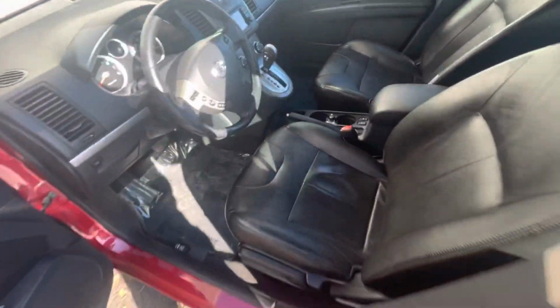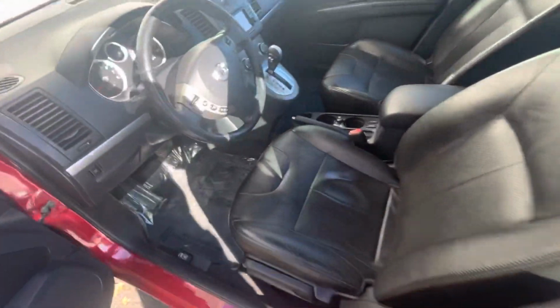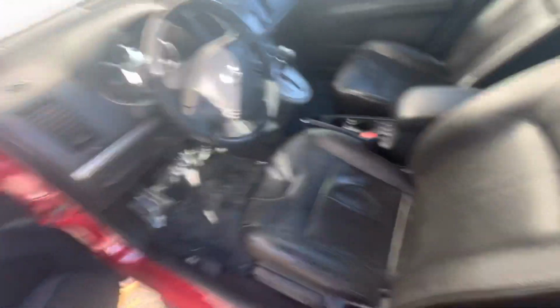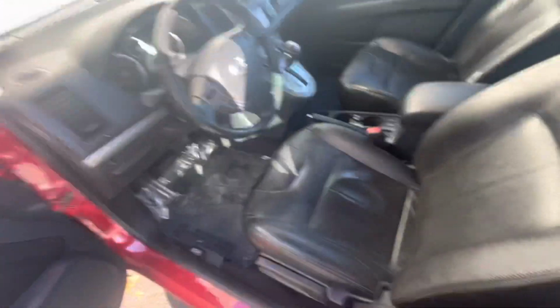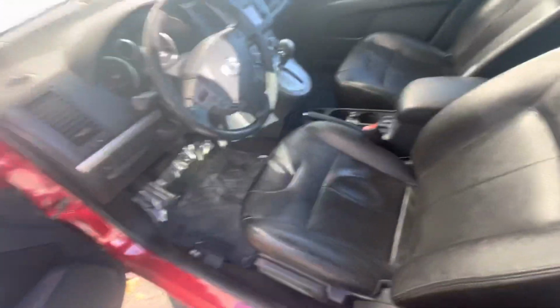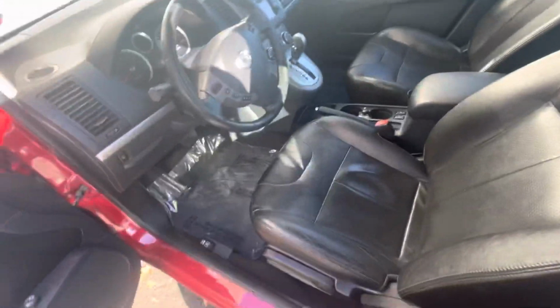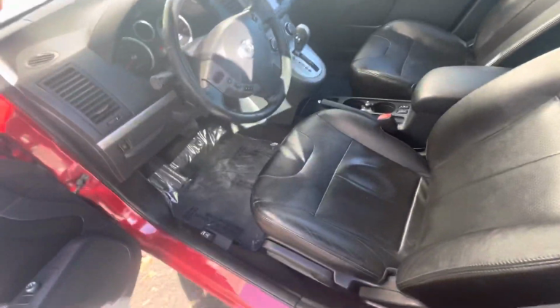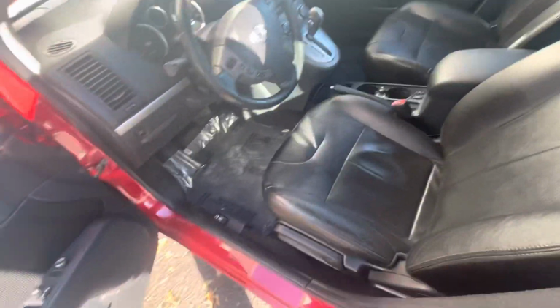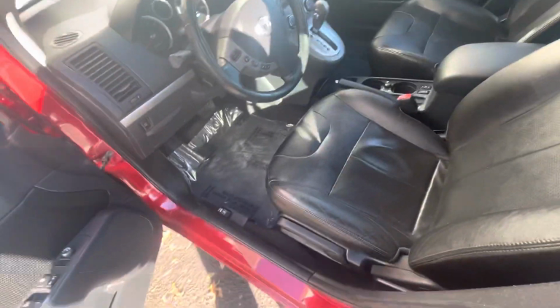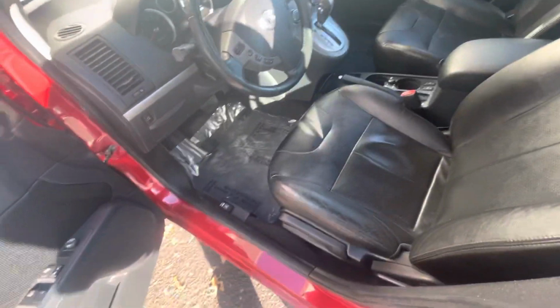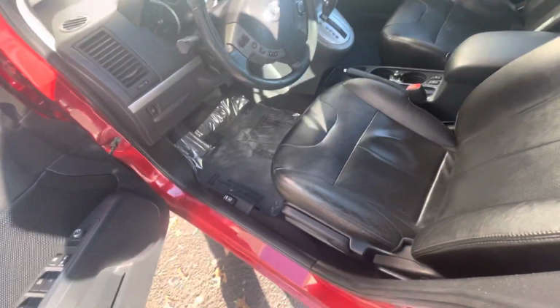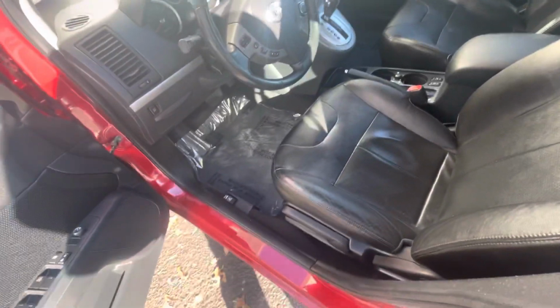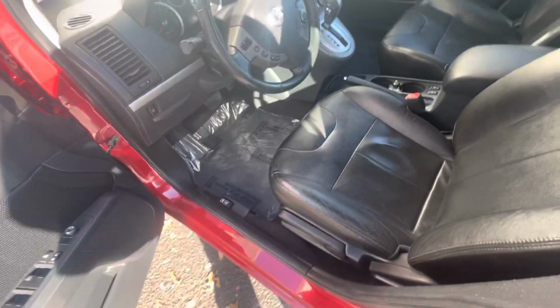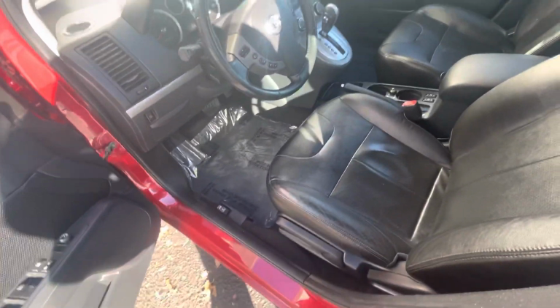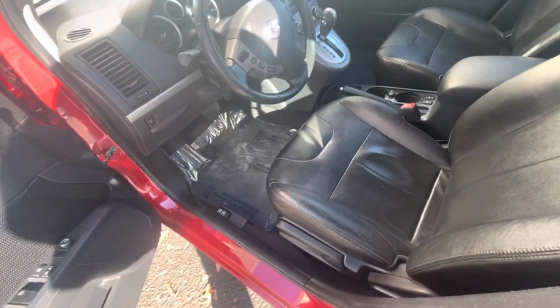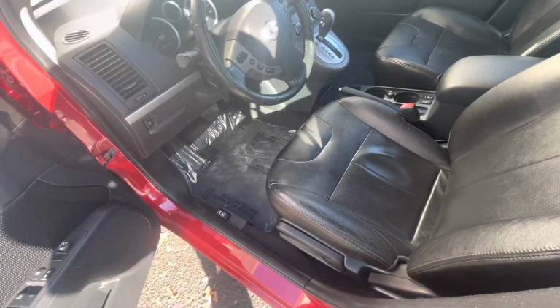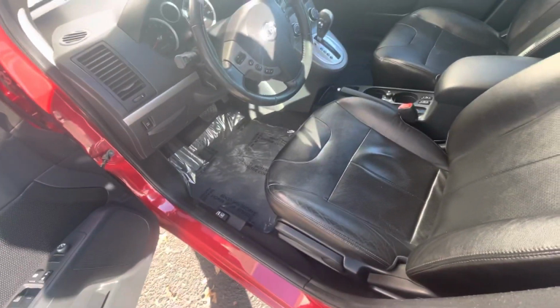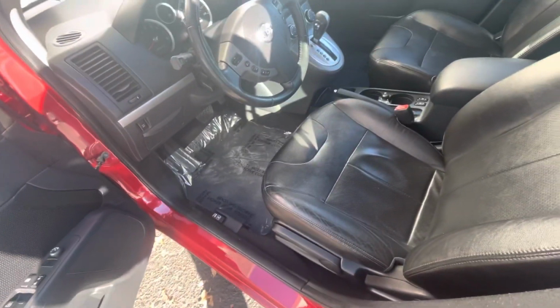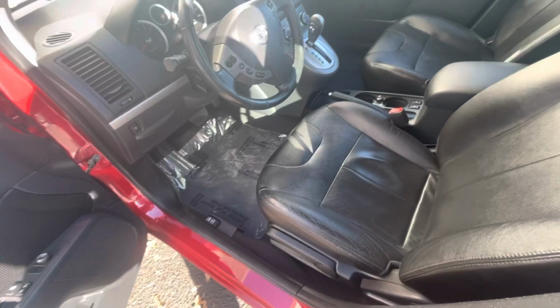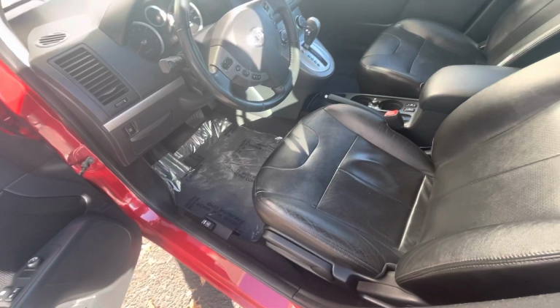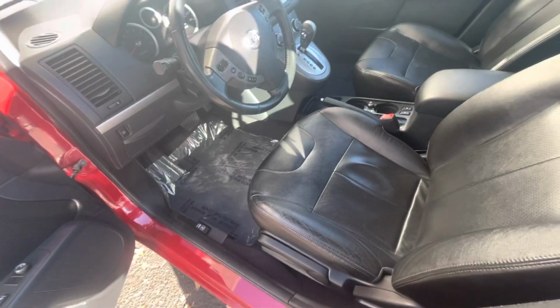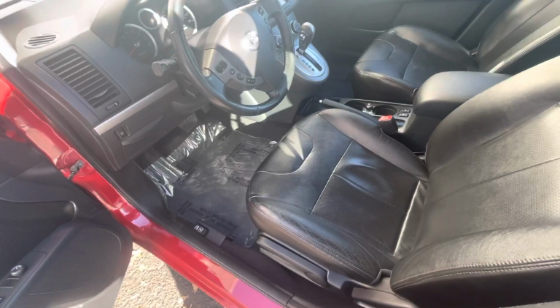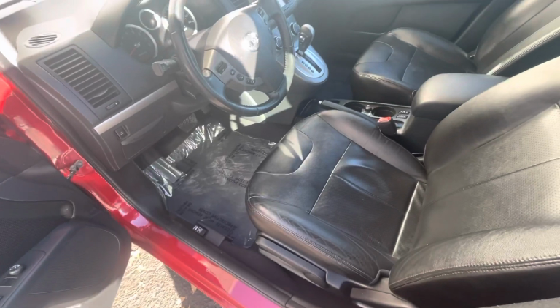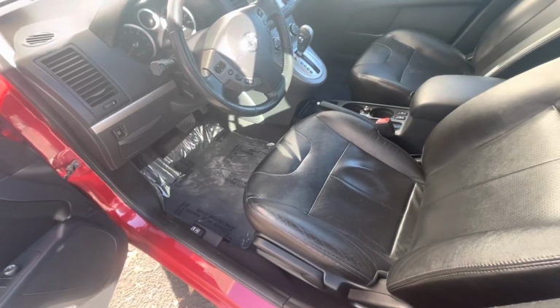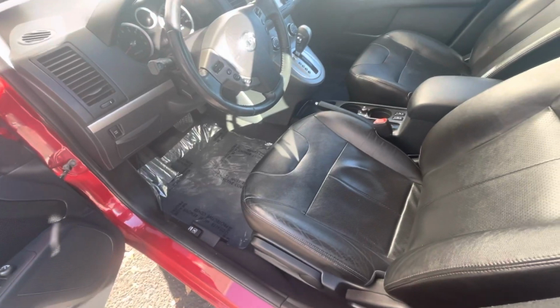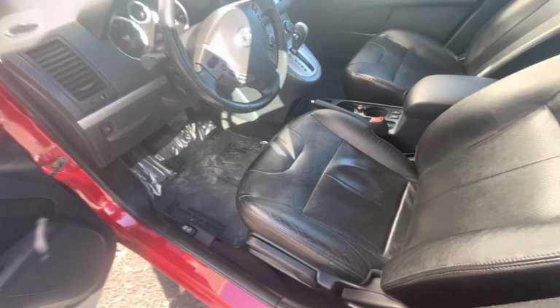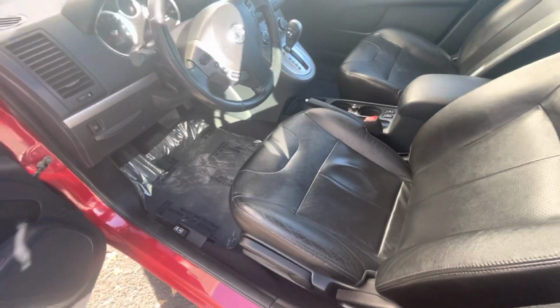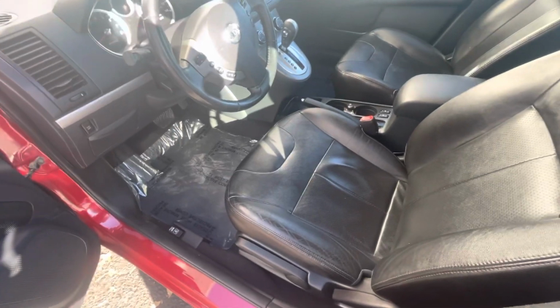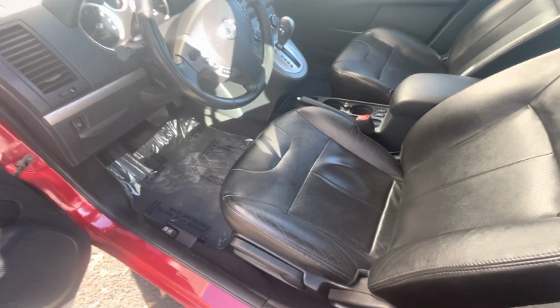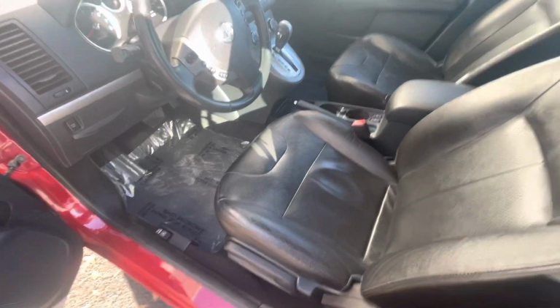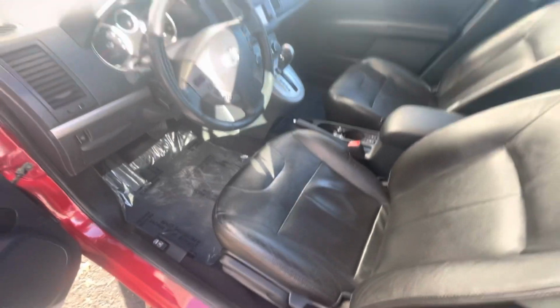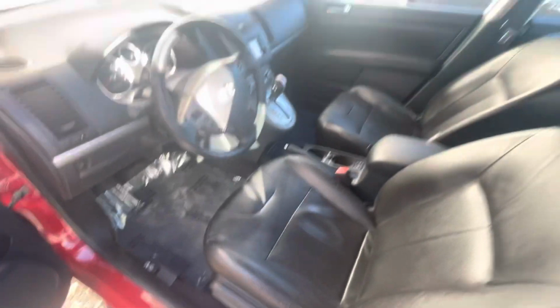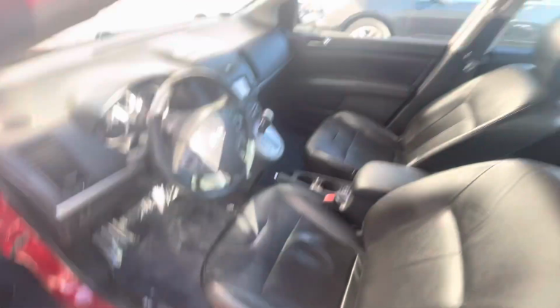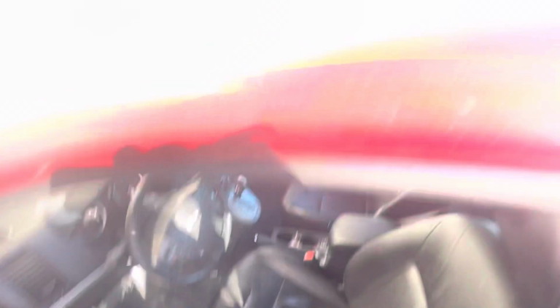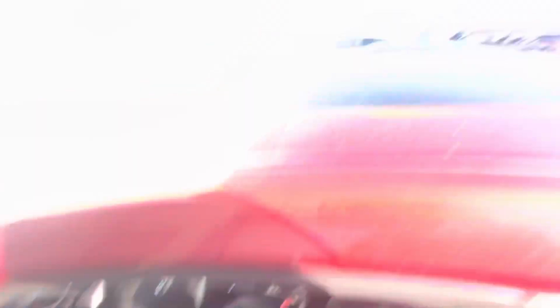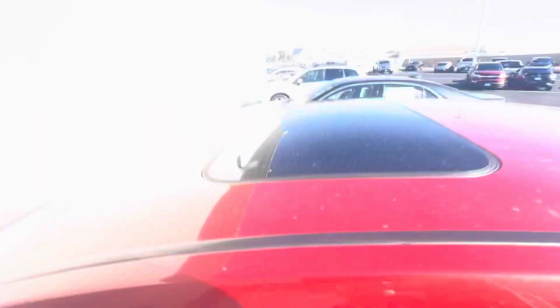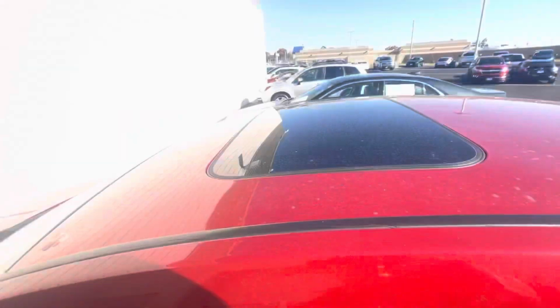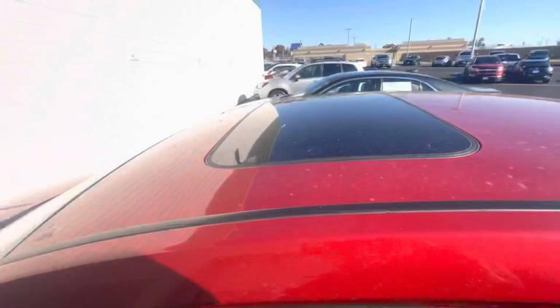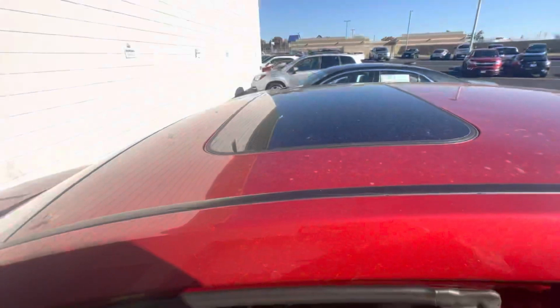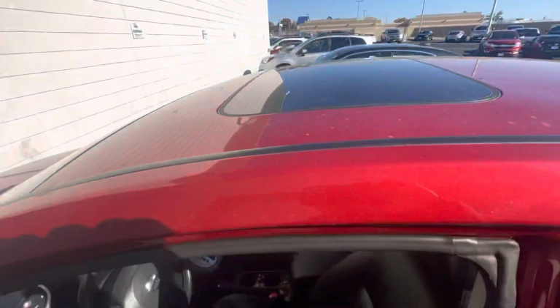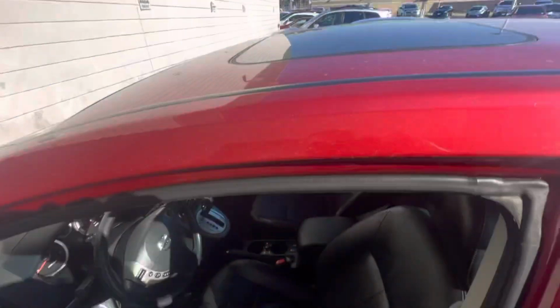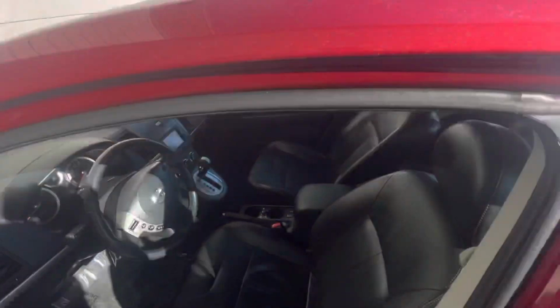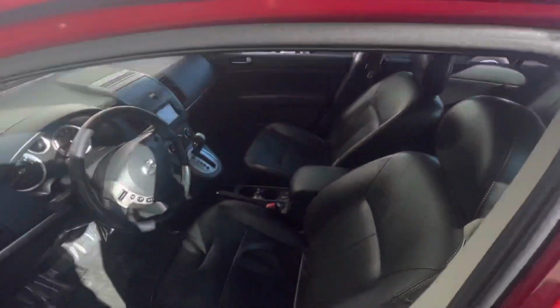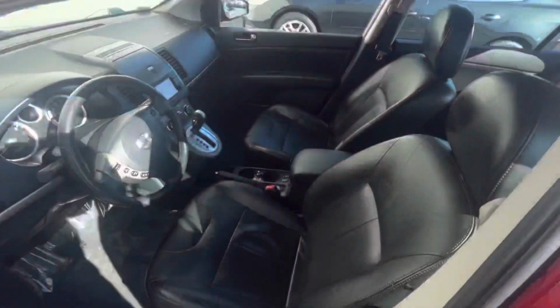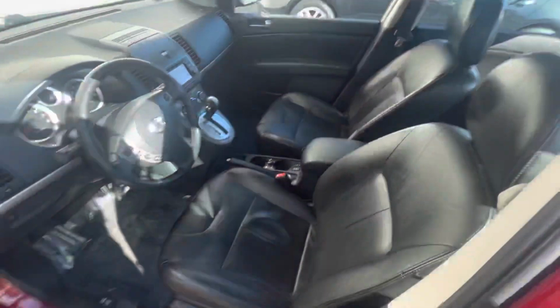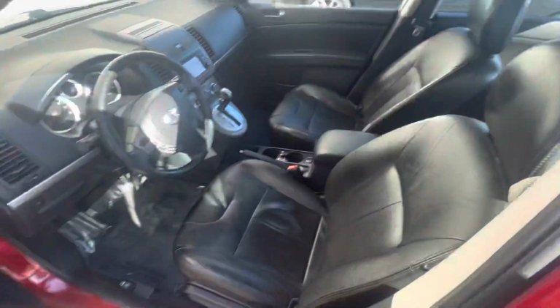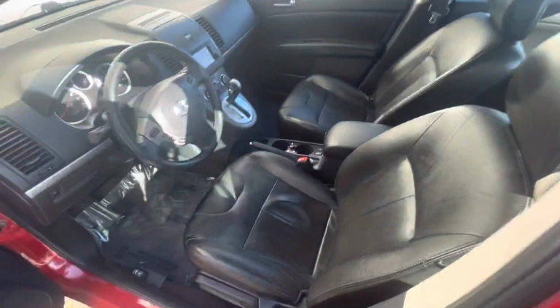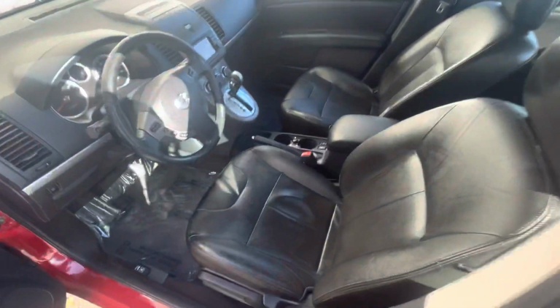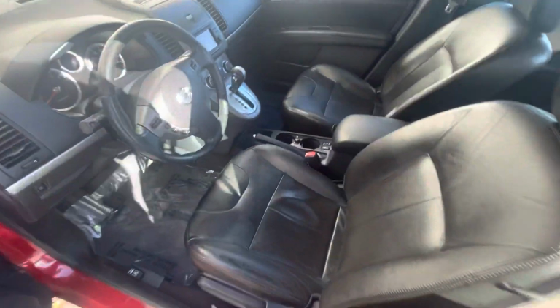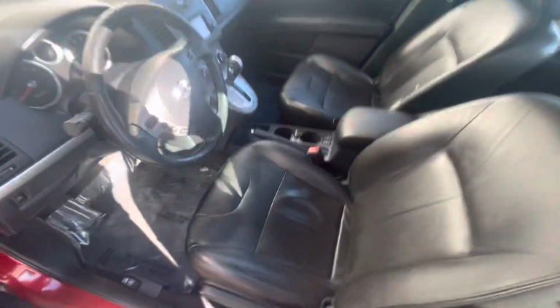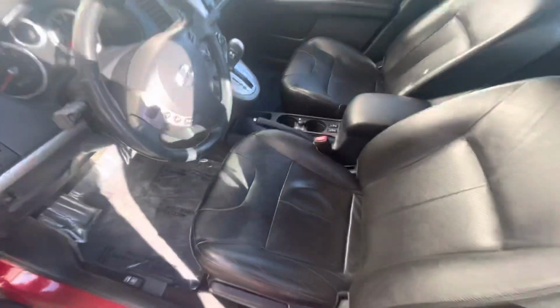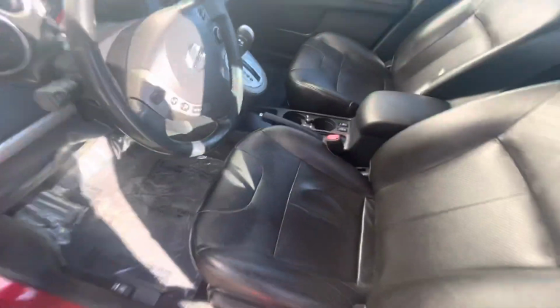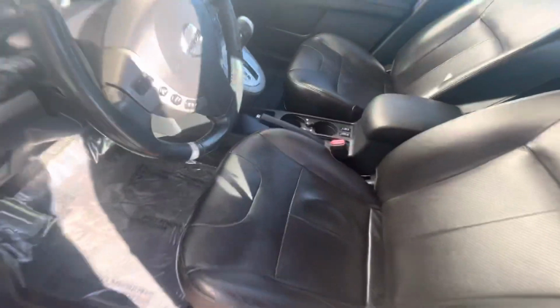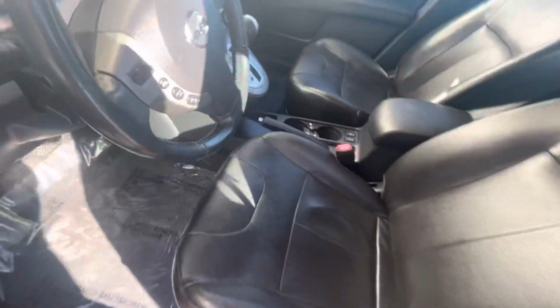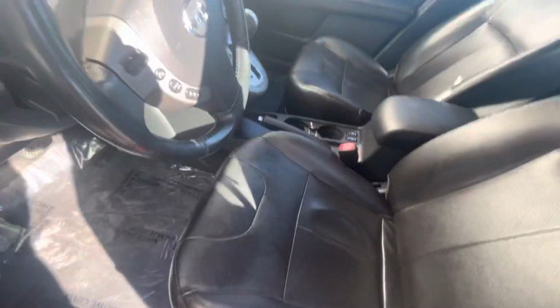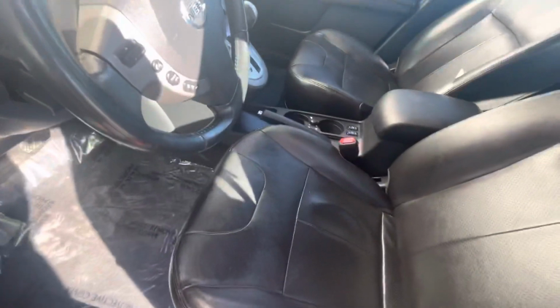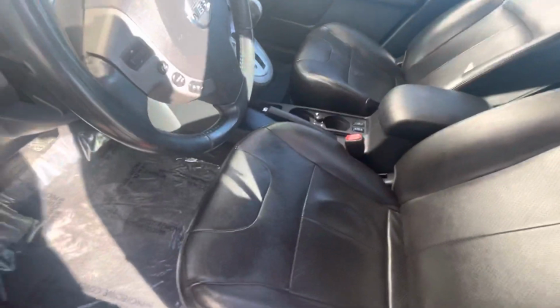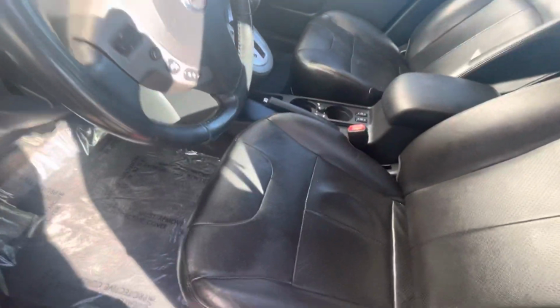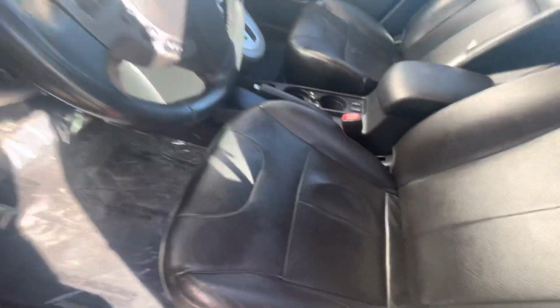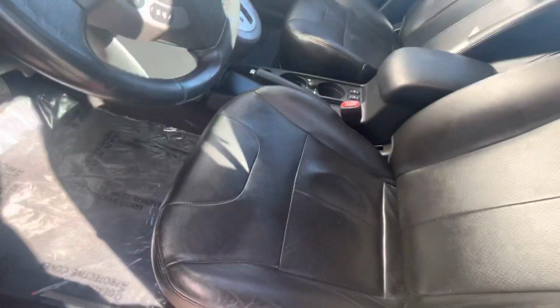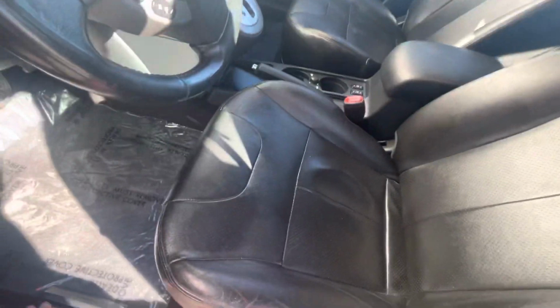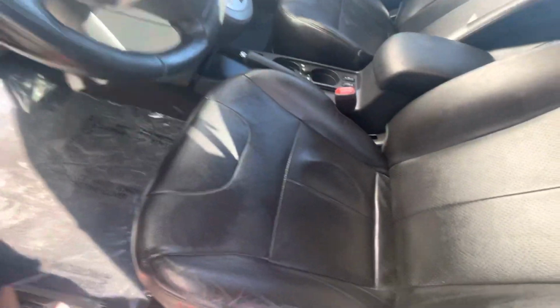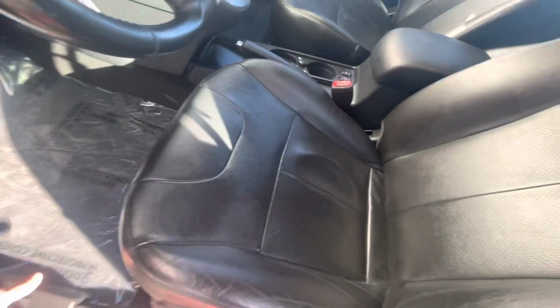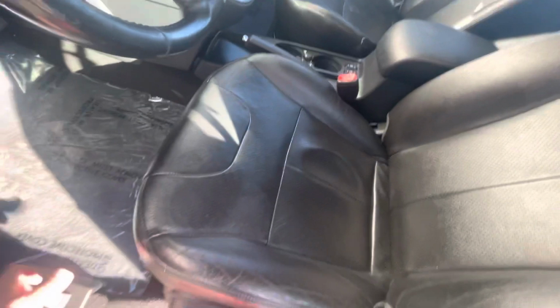It looks like it does have Bluetooth. It's also going to have heated seats, sunroof, and a bunch of other features I would love to show you.